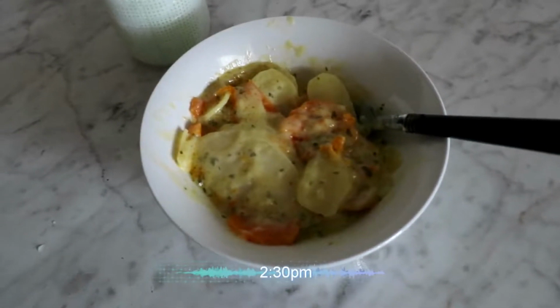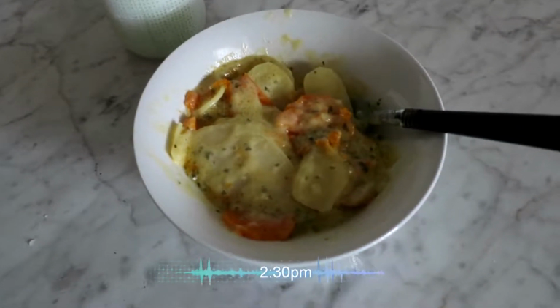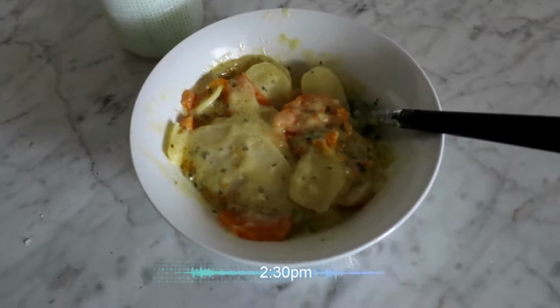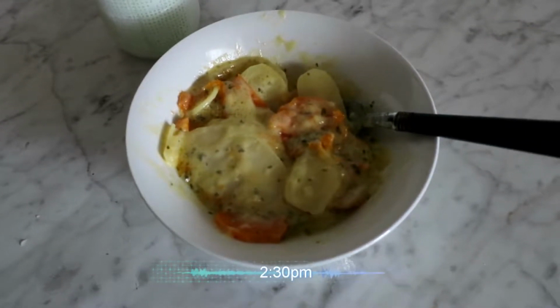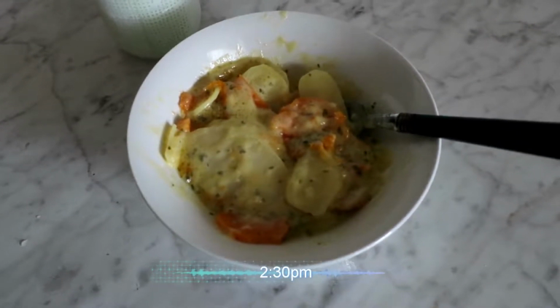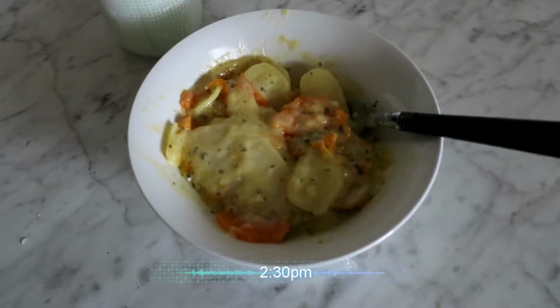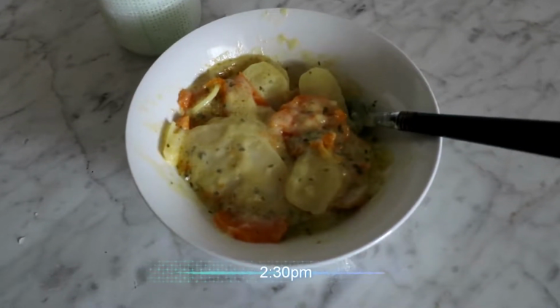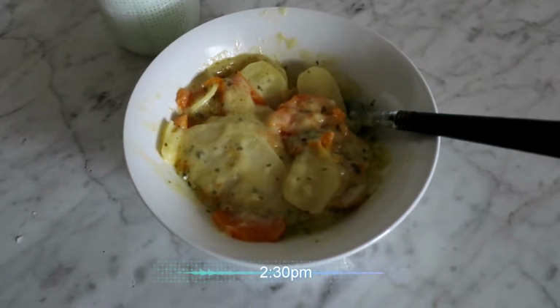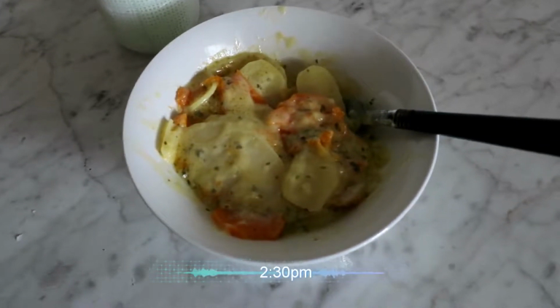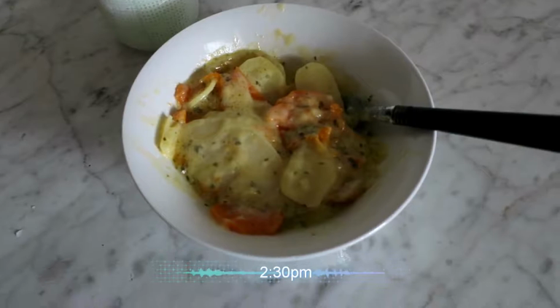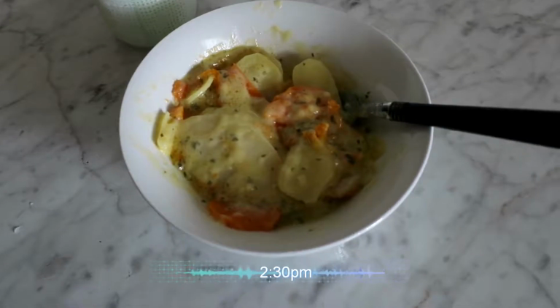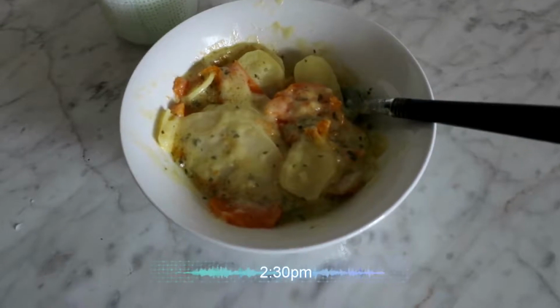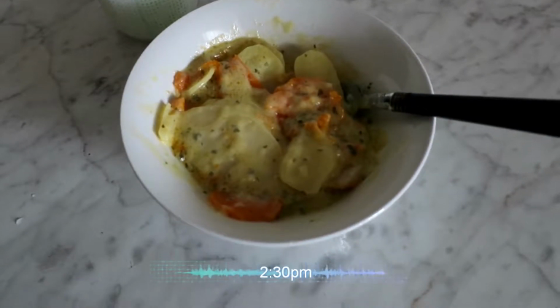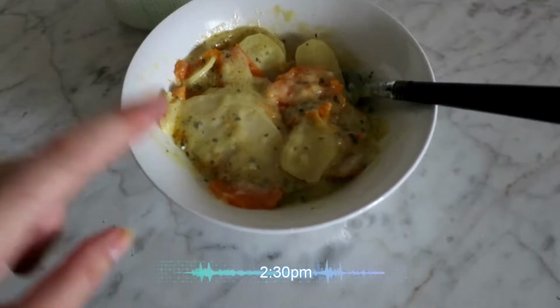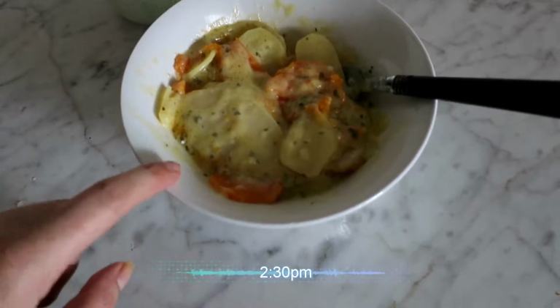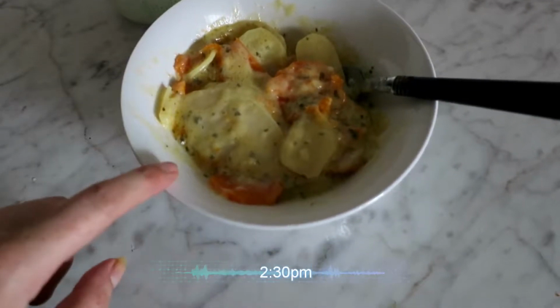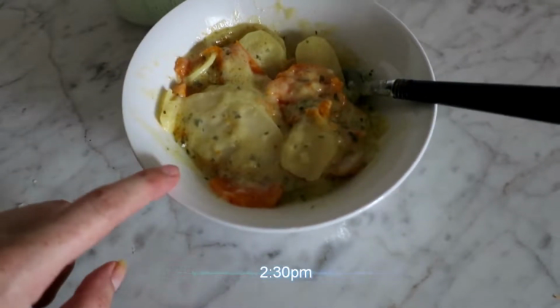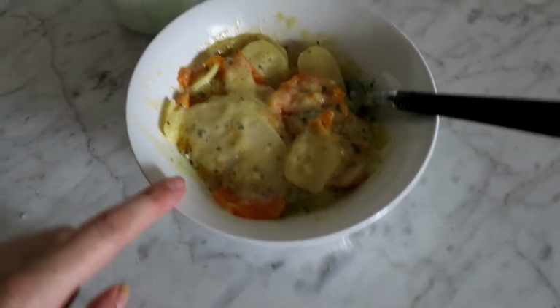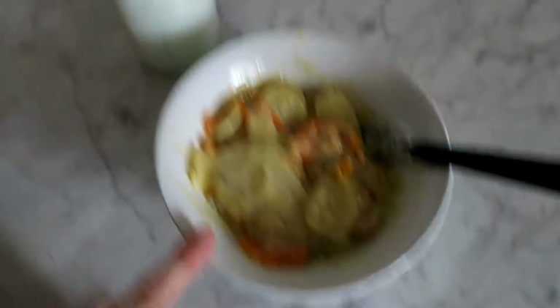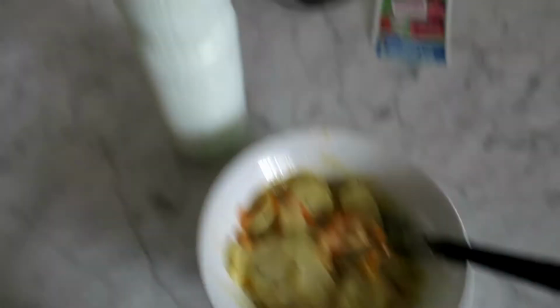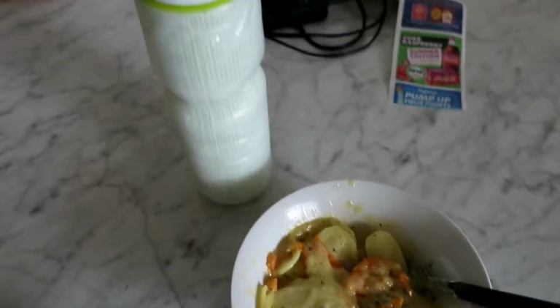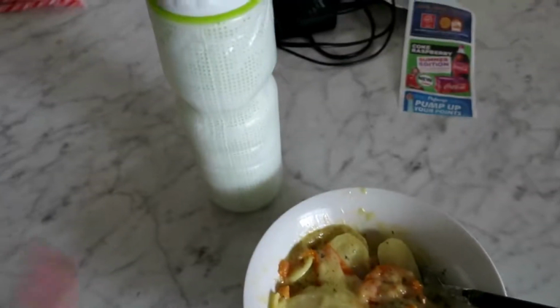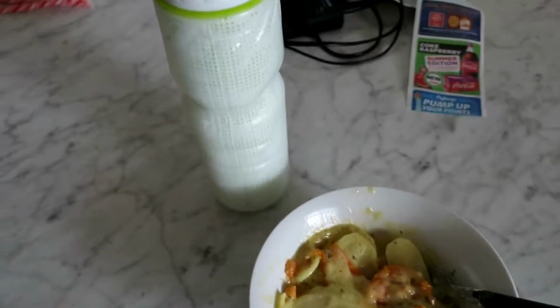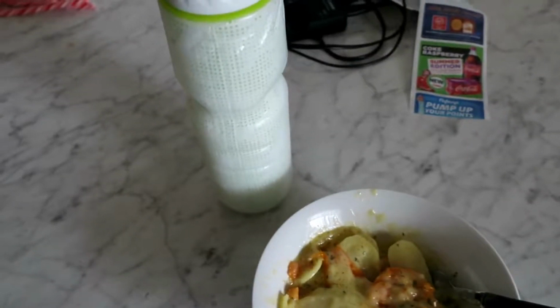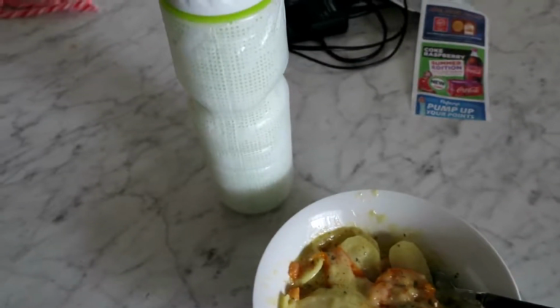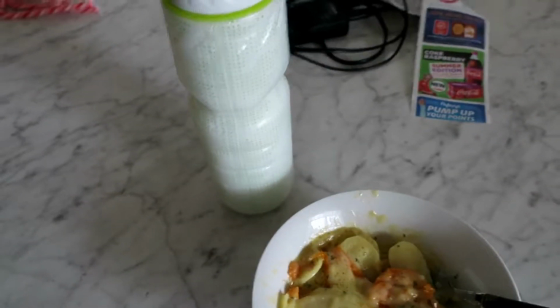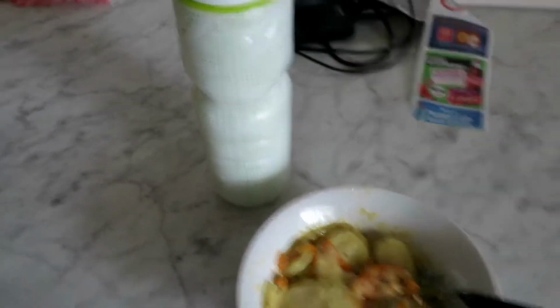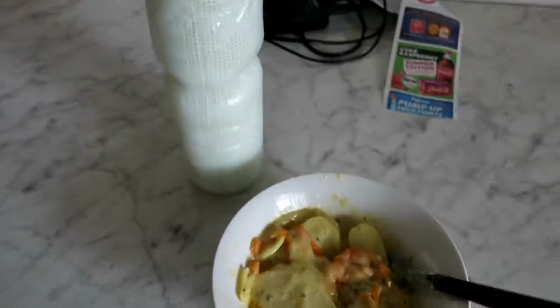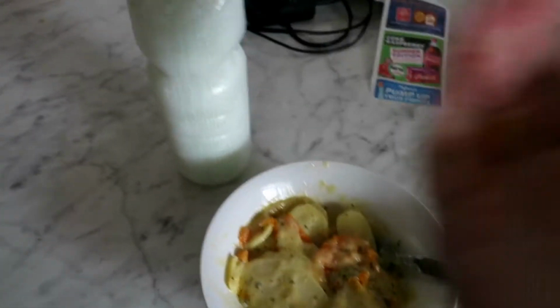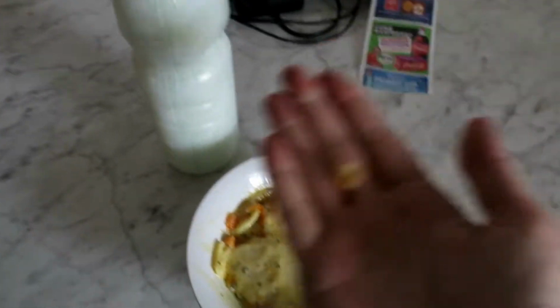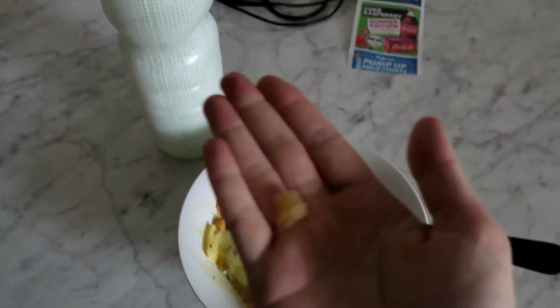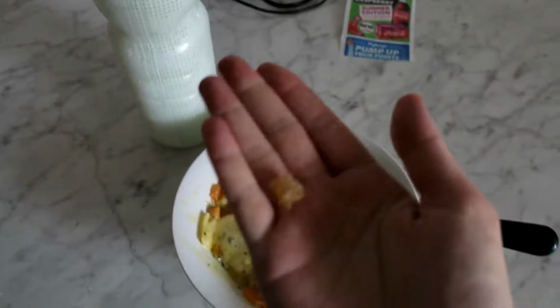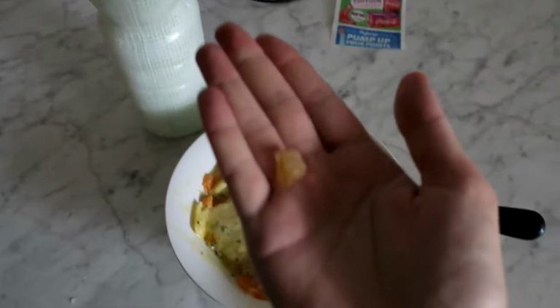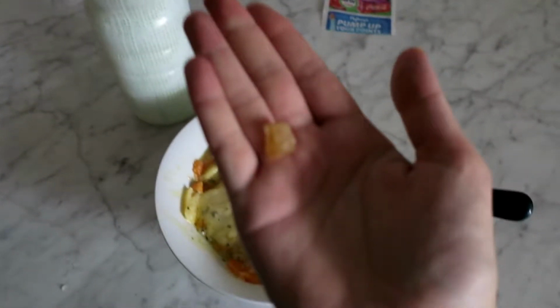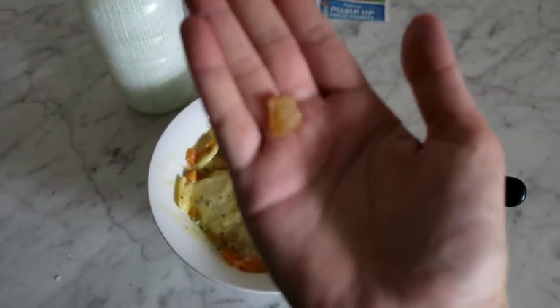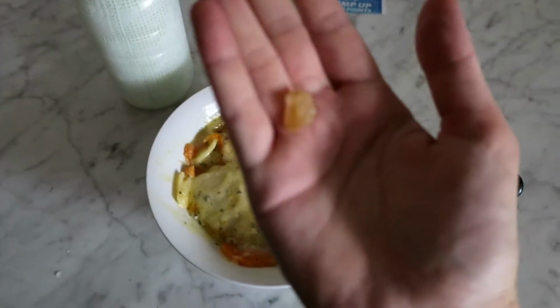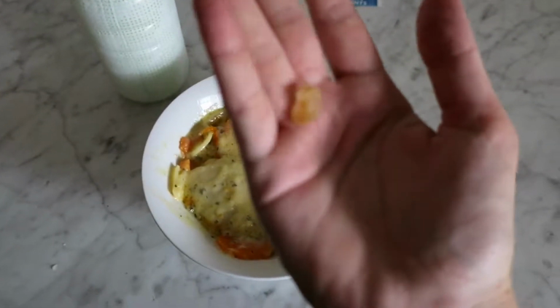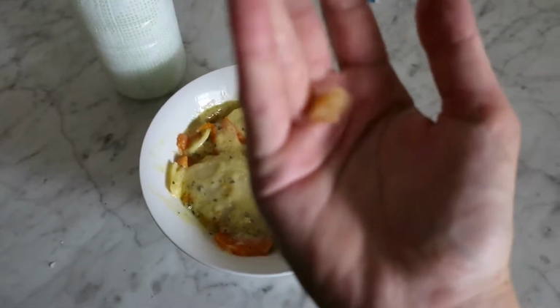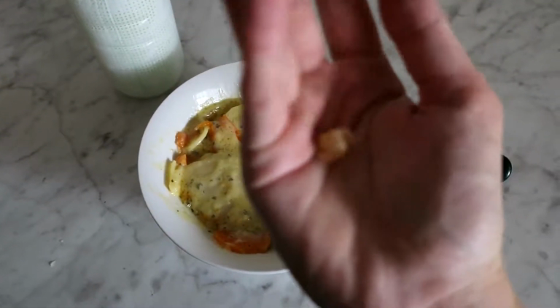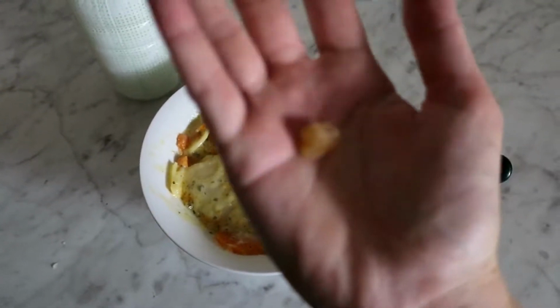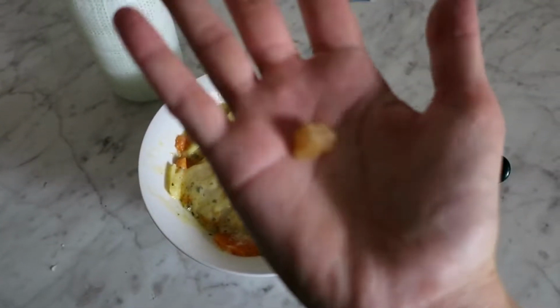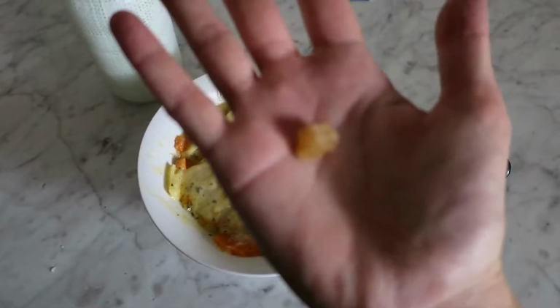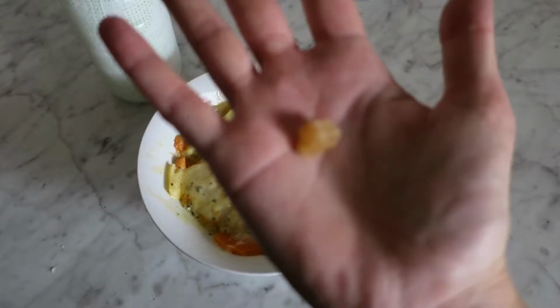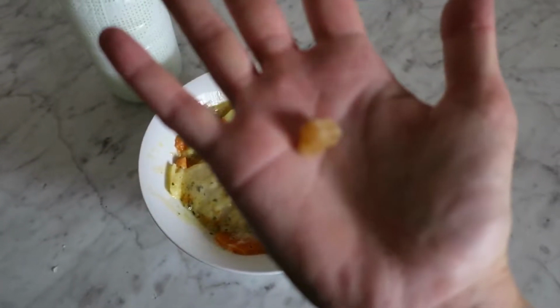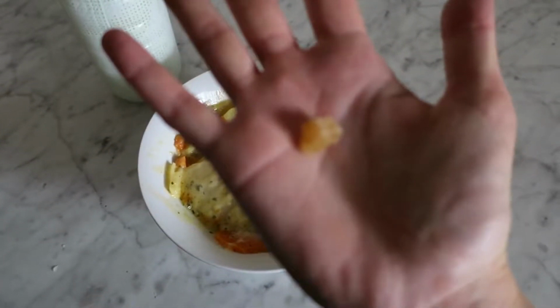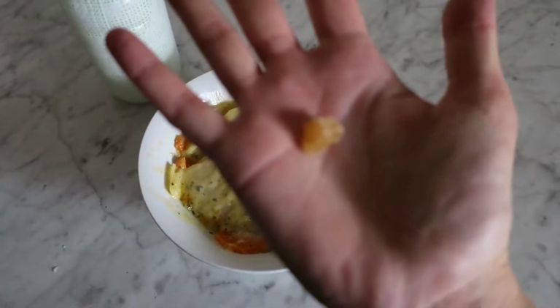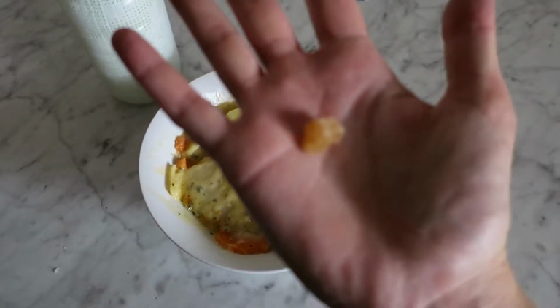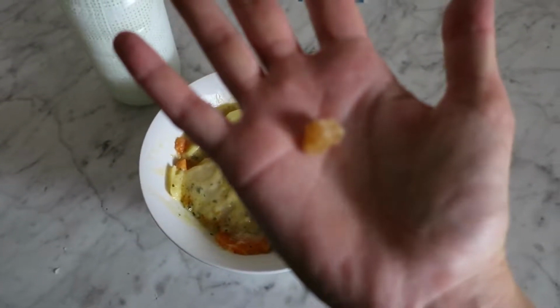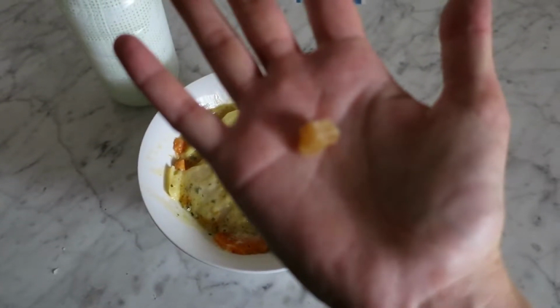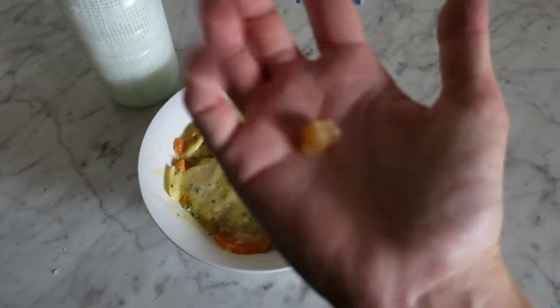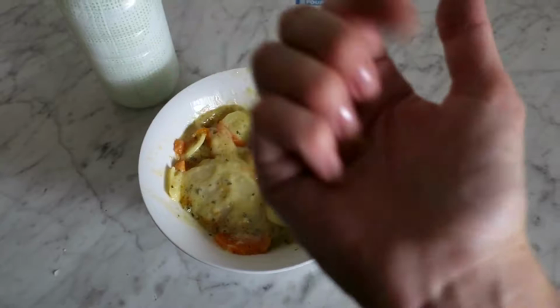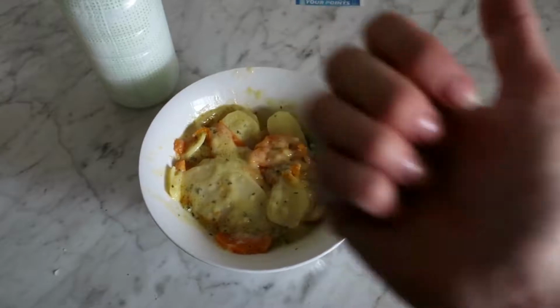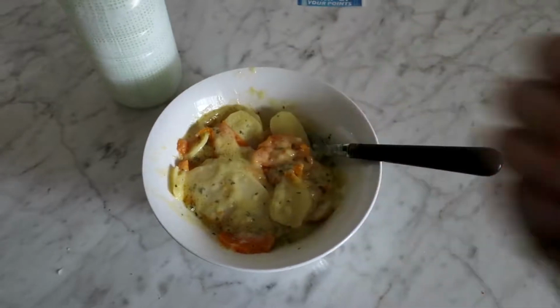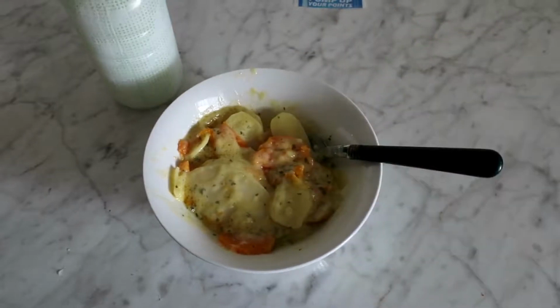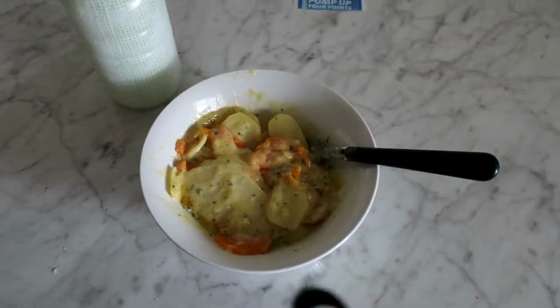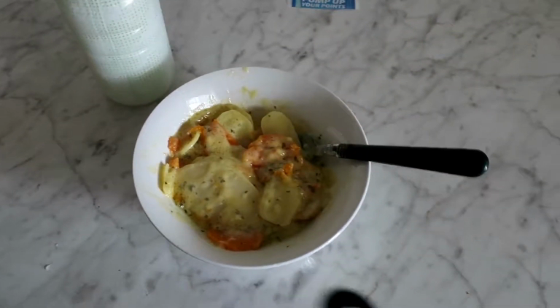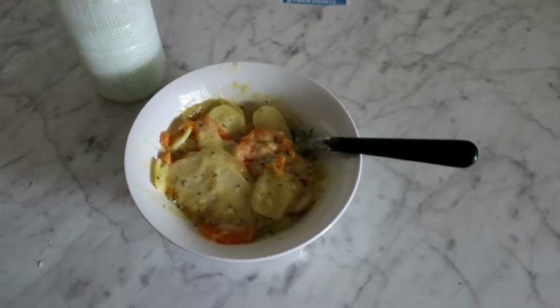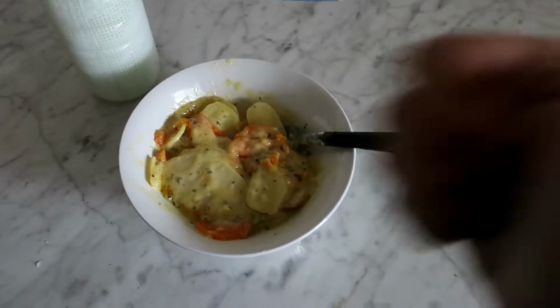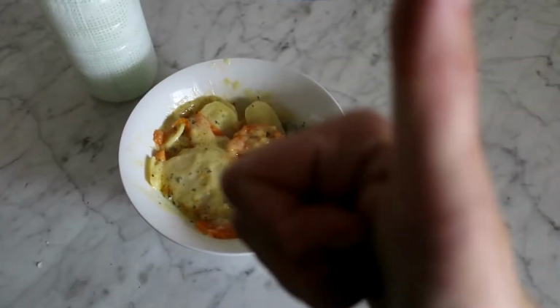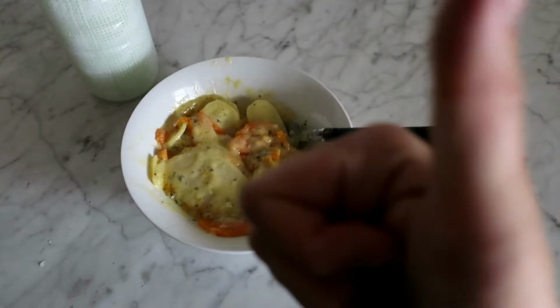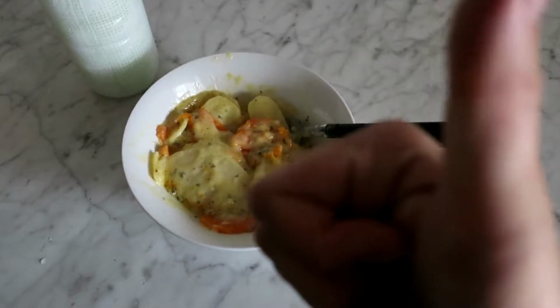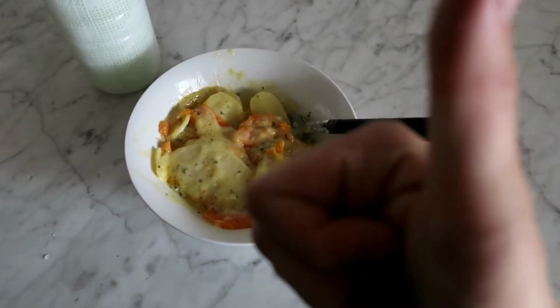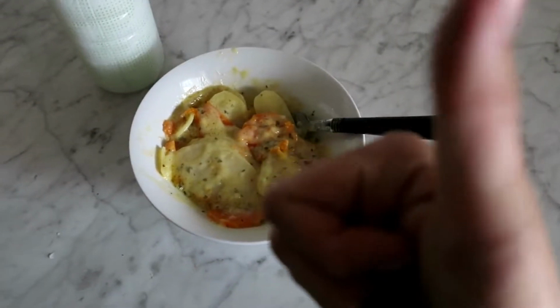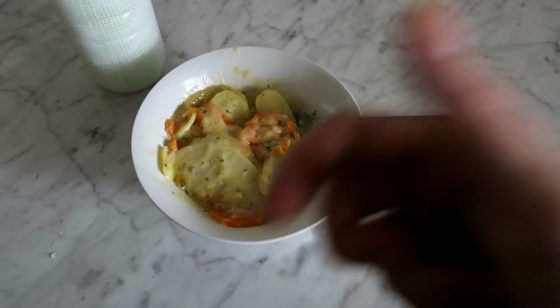Afternoon snack time. Leftover potato bake, water, and a piece of ginger that I forgot to have for my lunch.